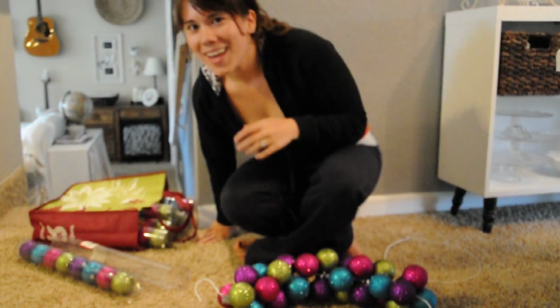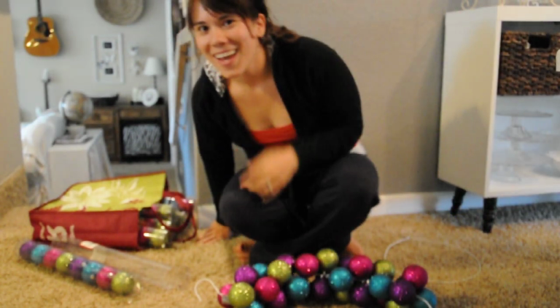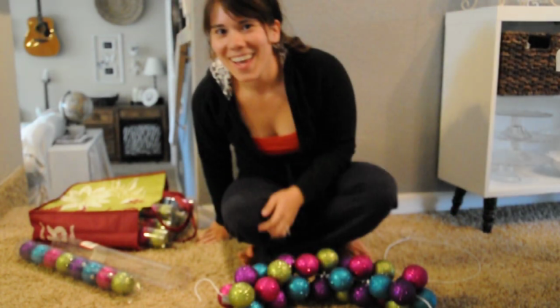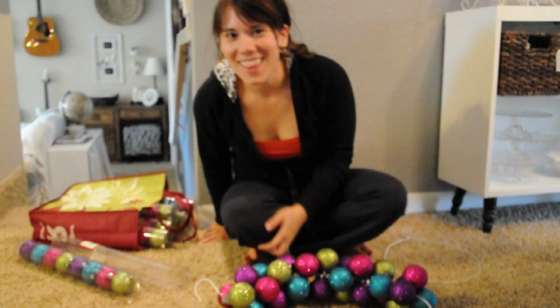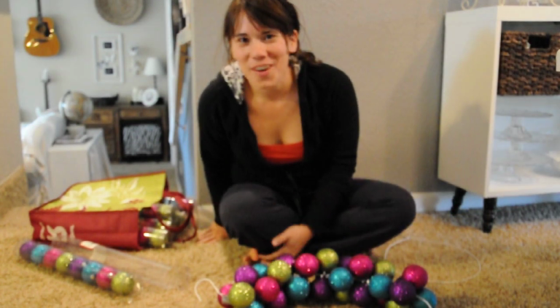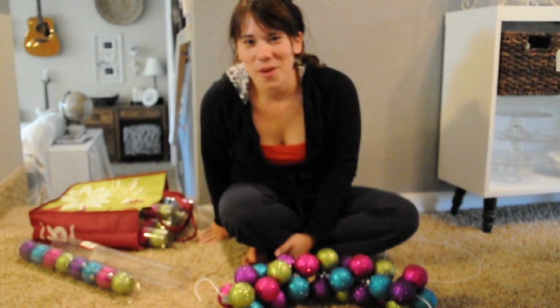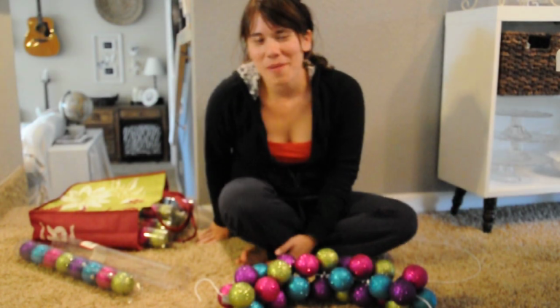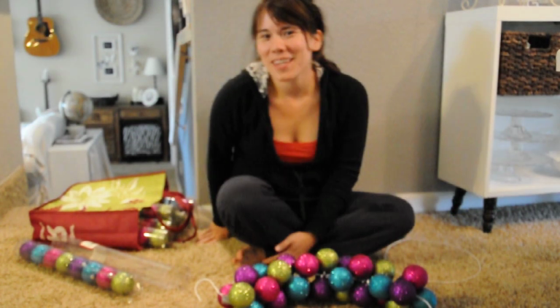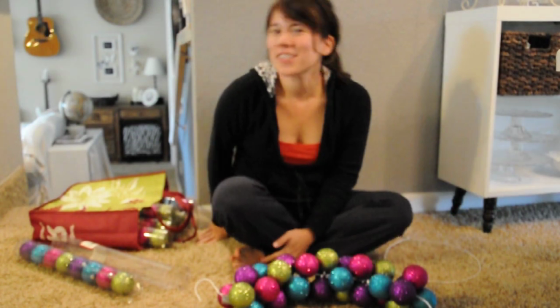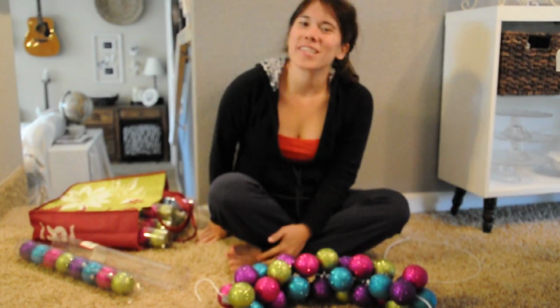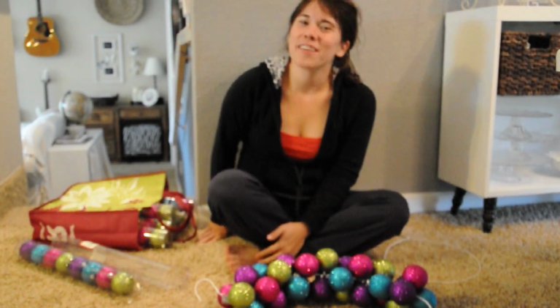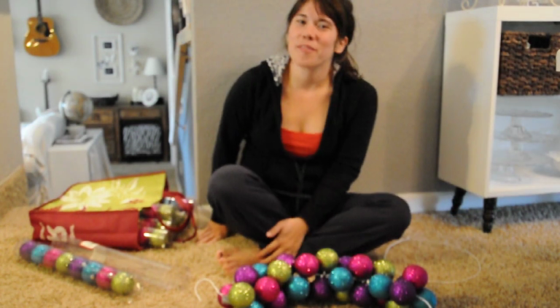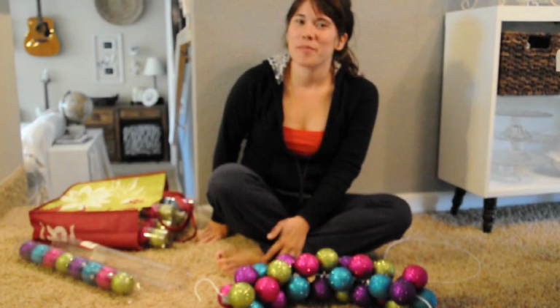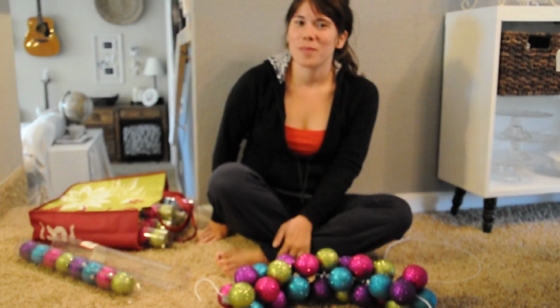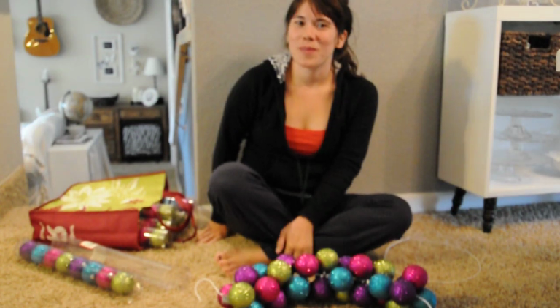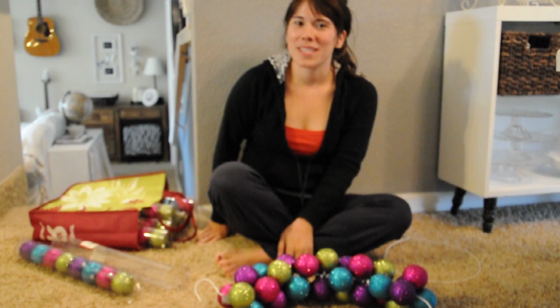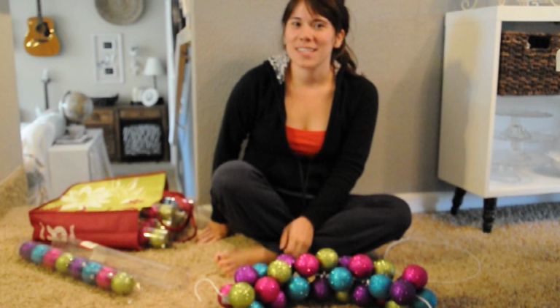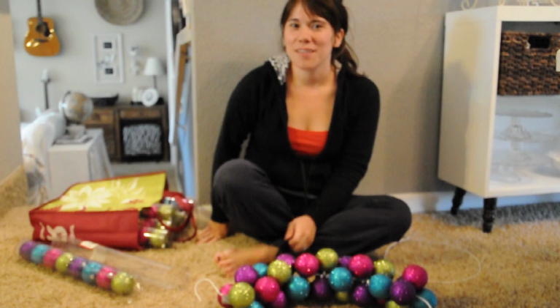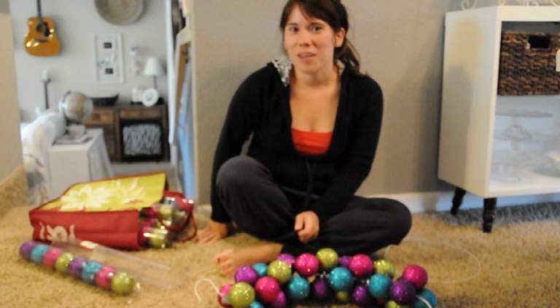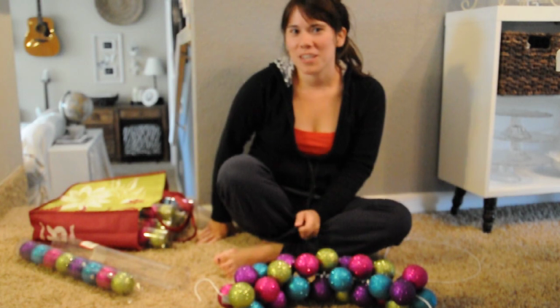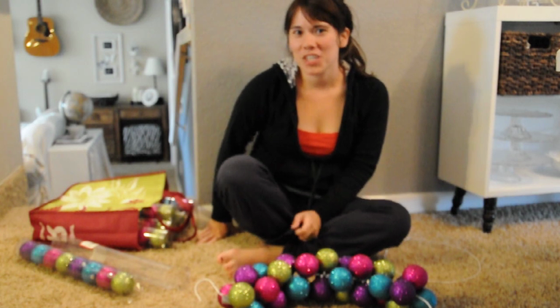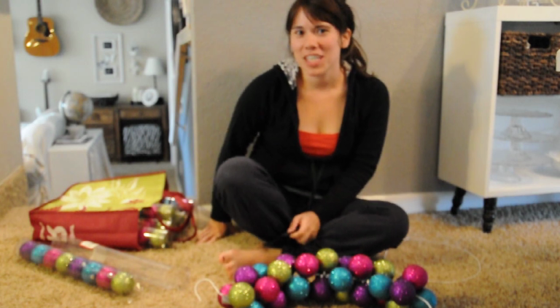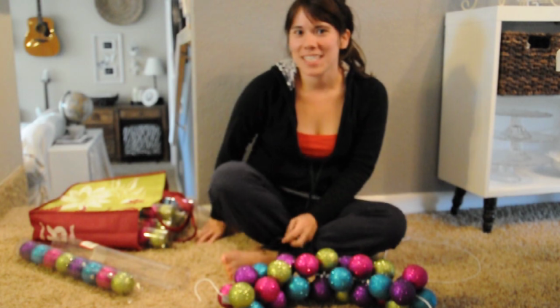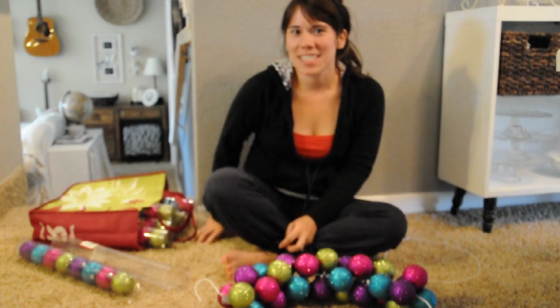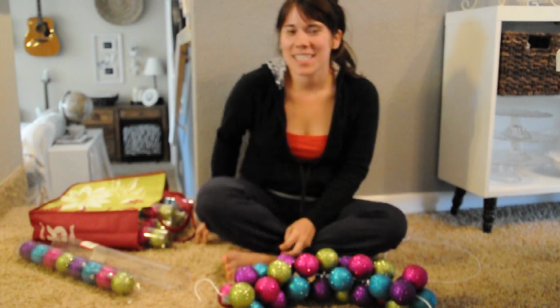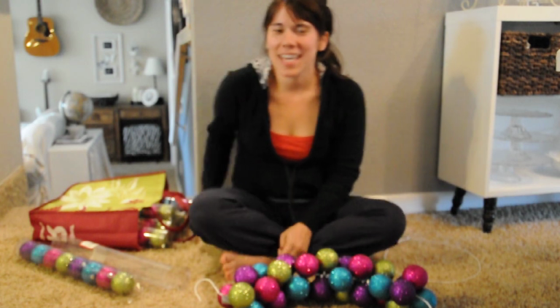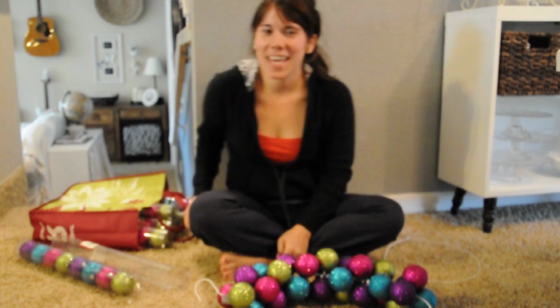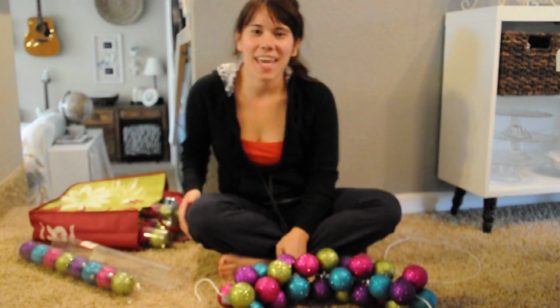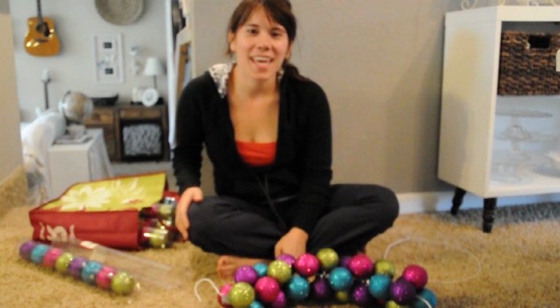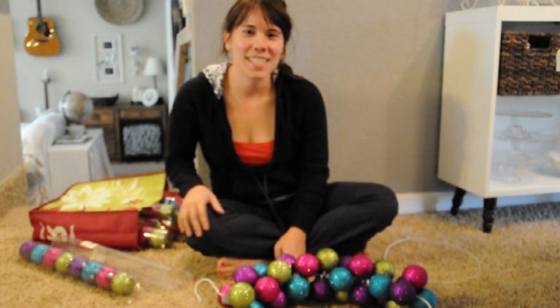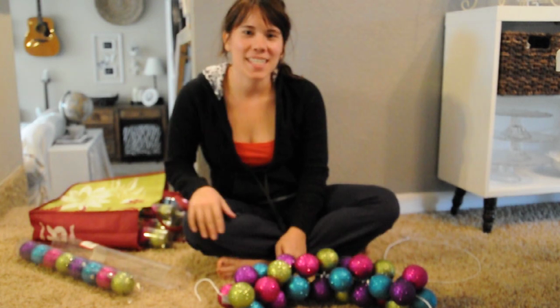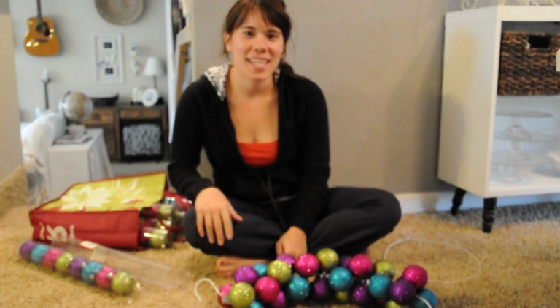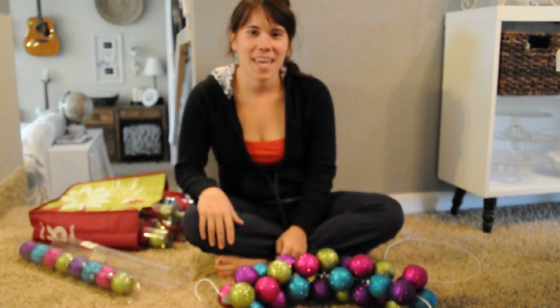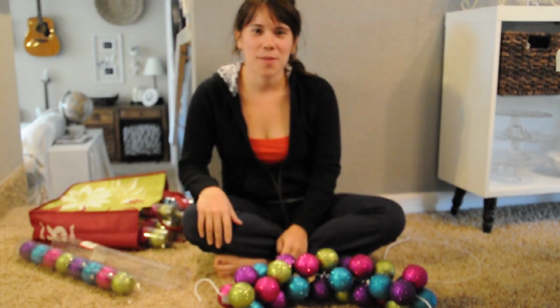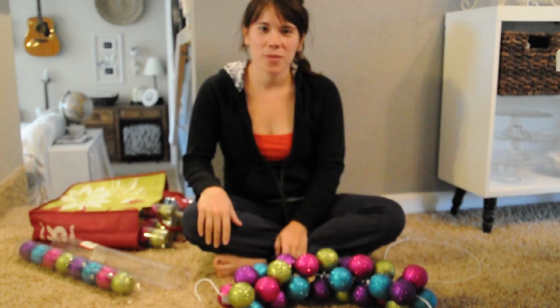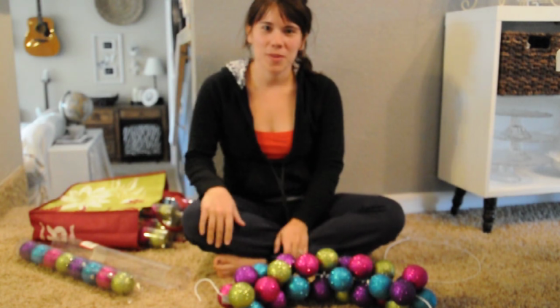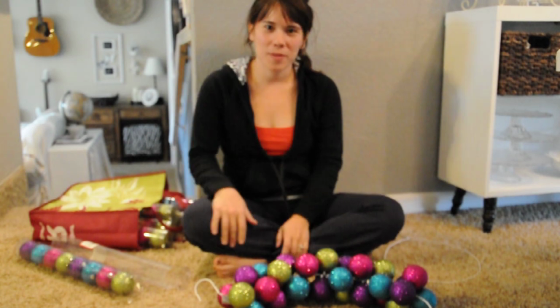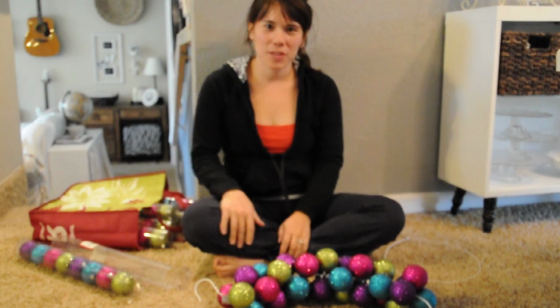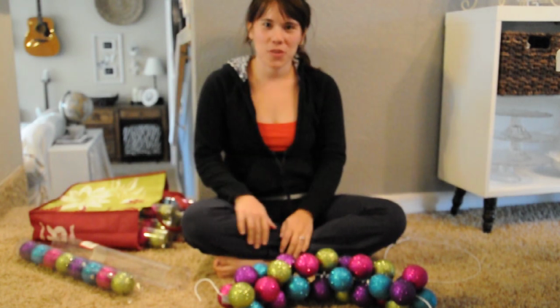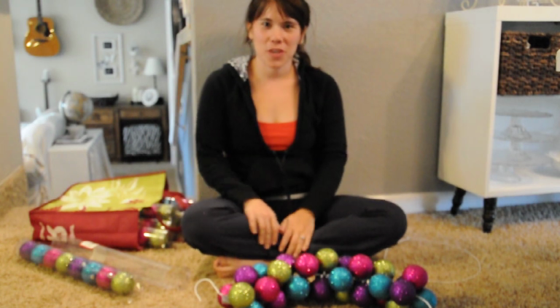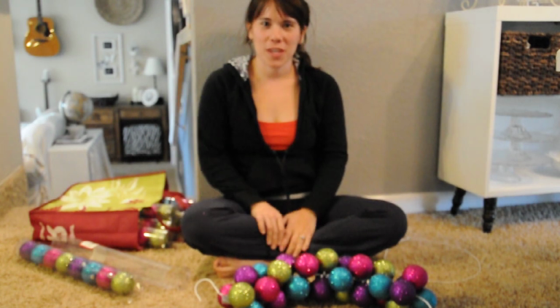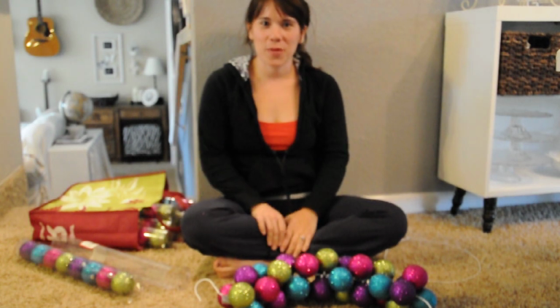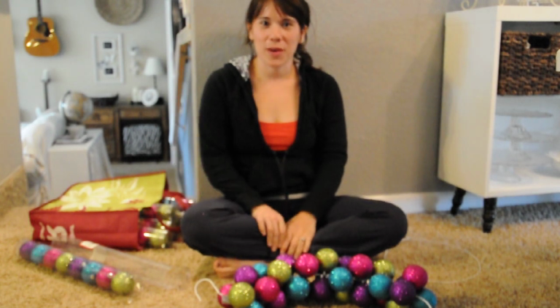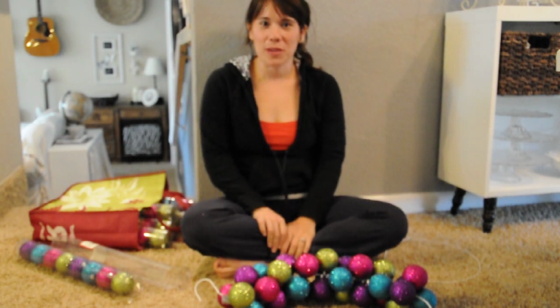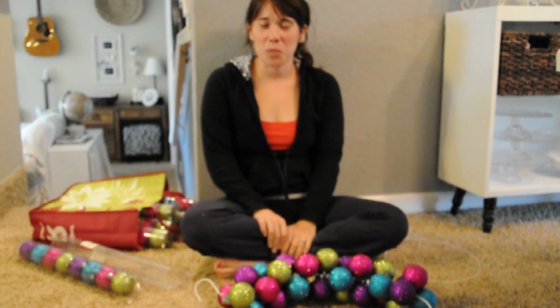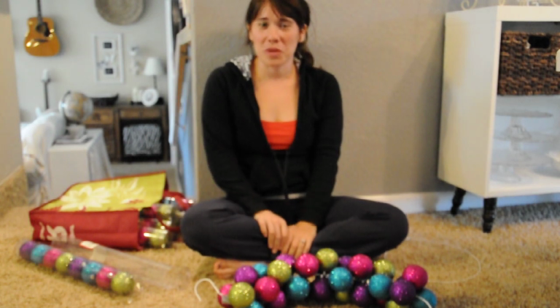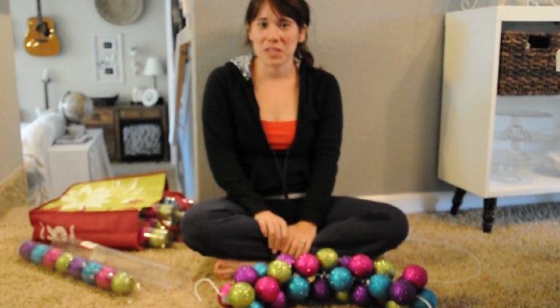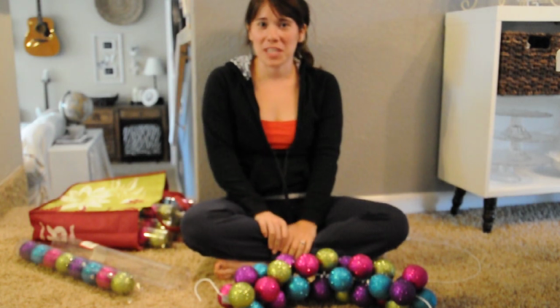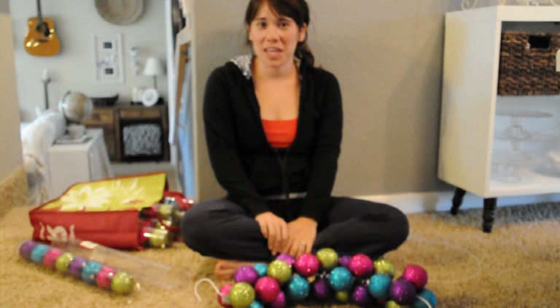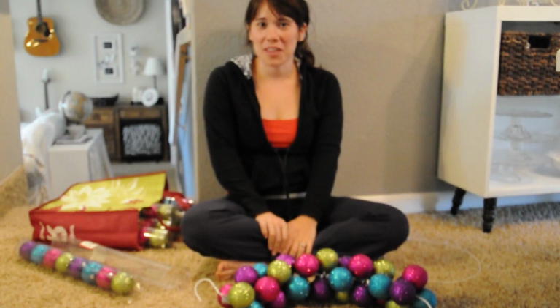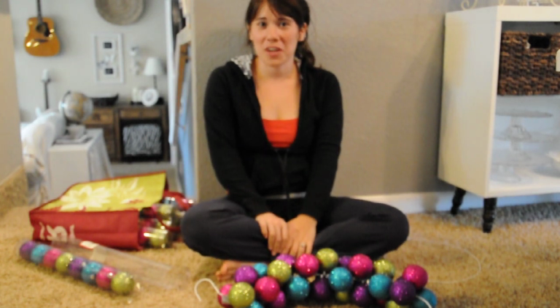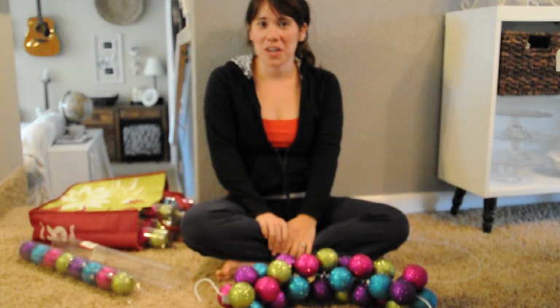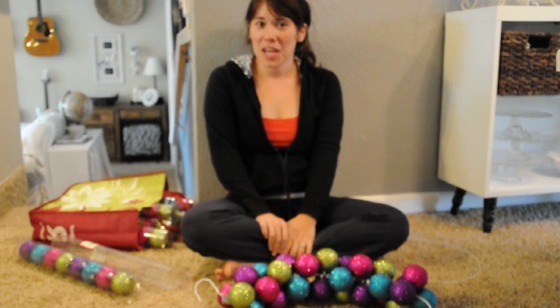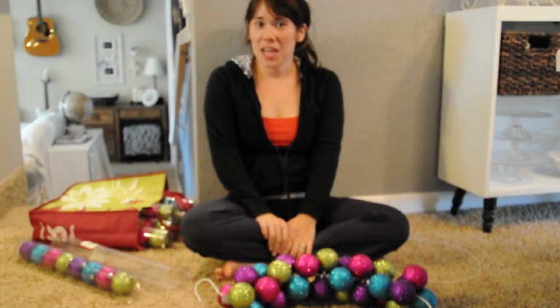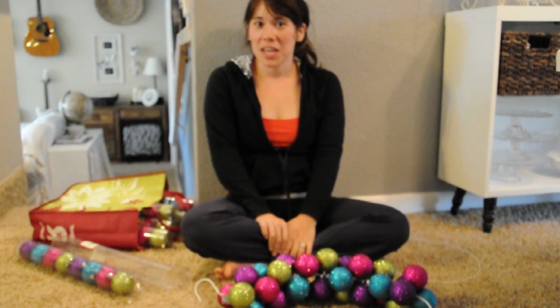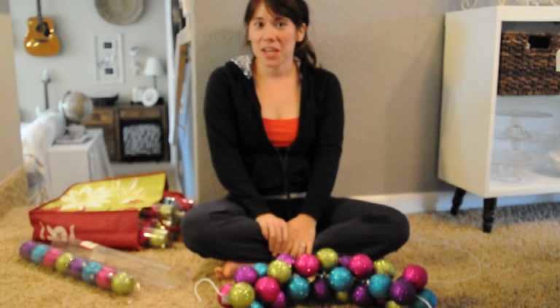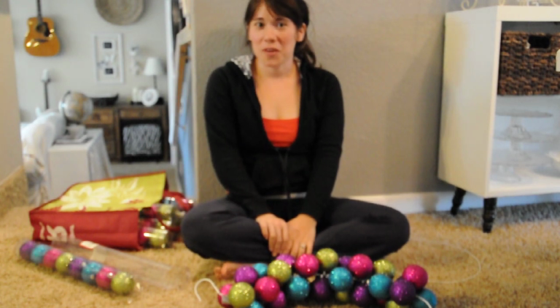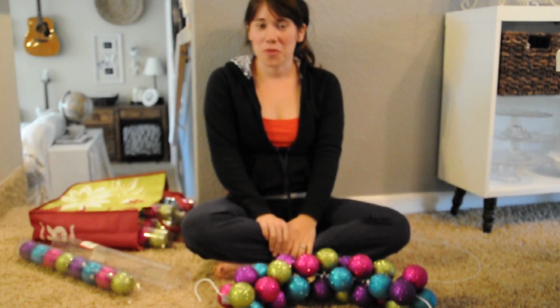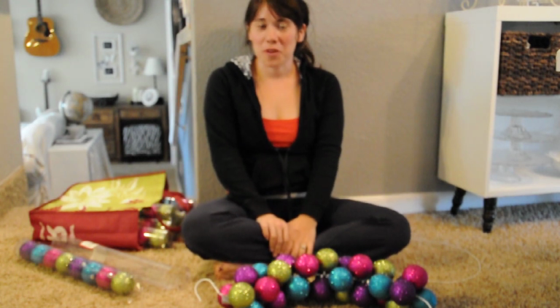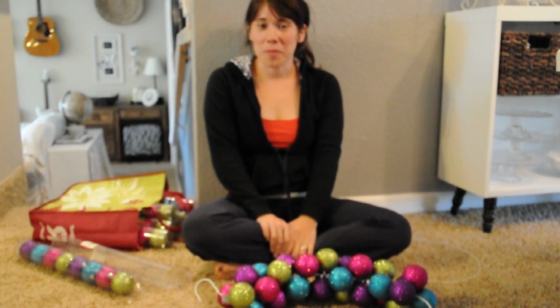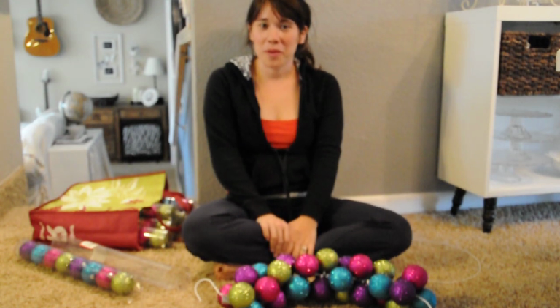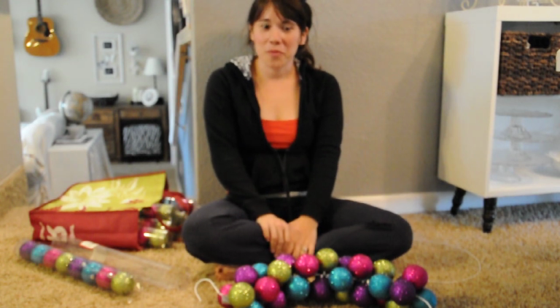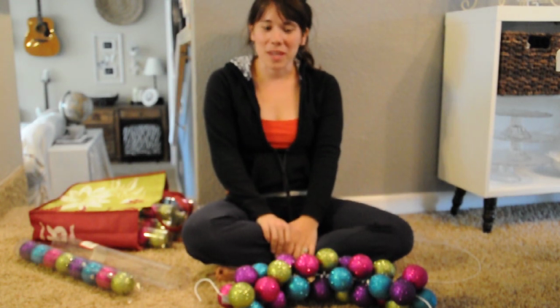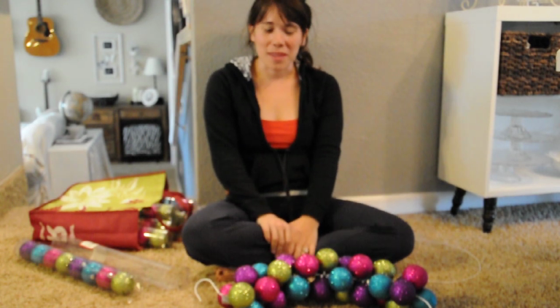Hello, I'm Ashley from Domestic Fashionista and today I'm going to be showing you how to put together an ornament wreath.